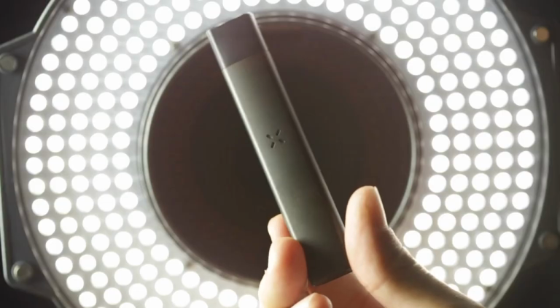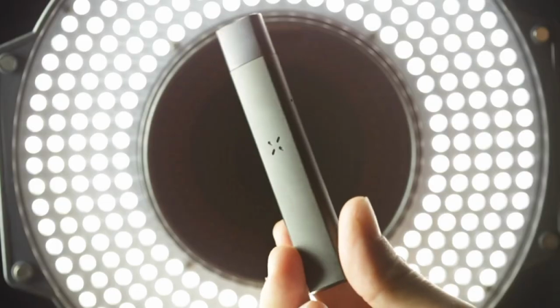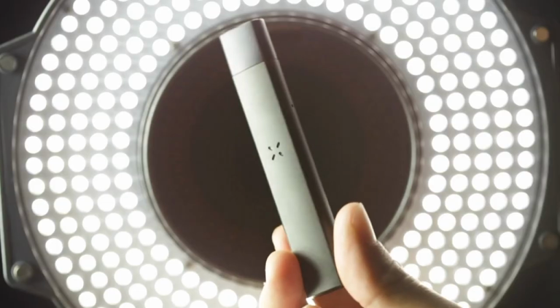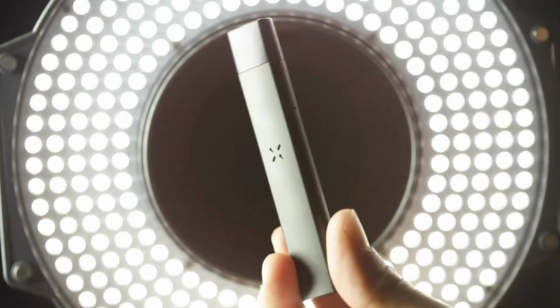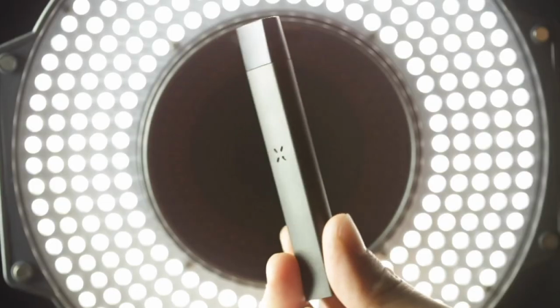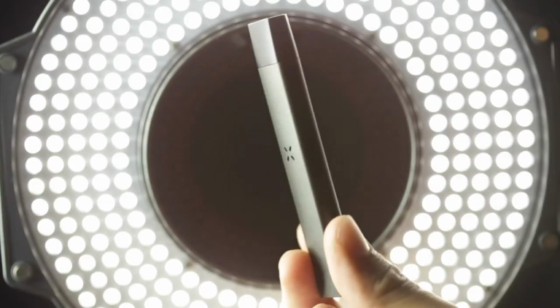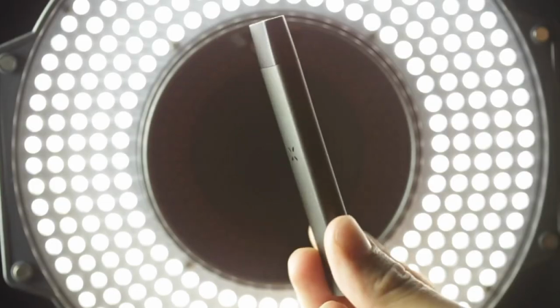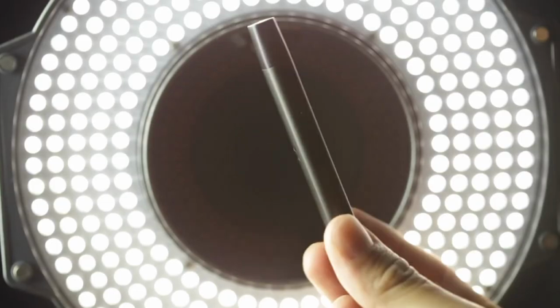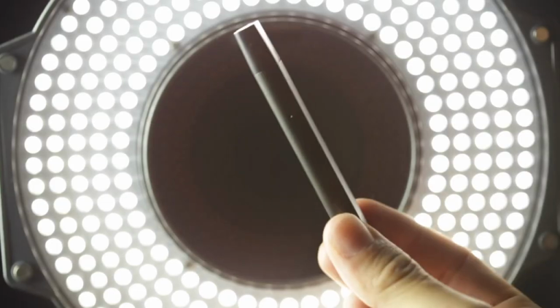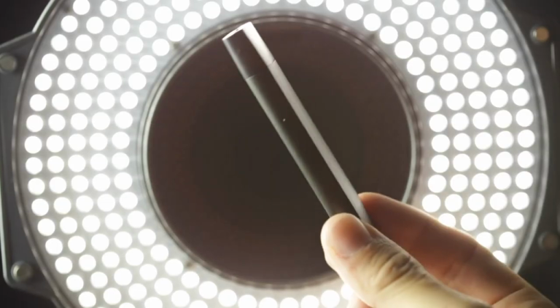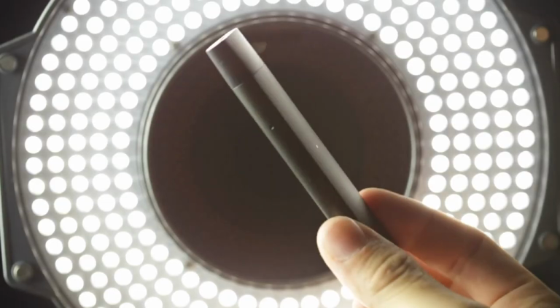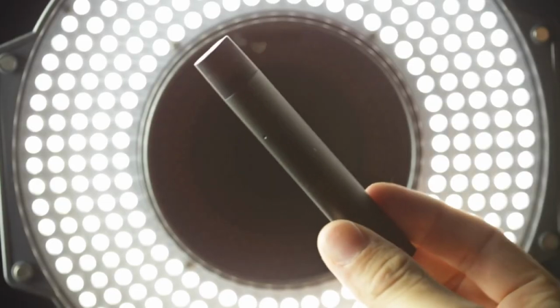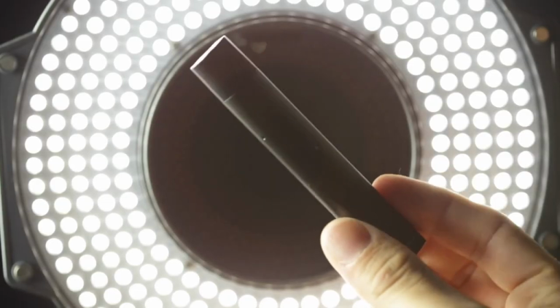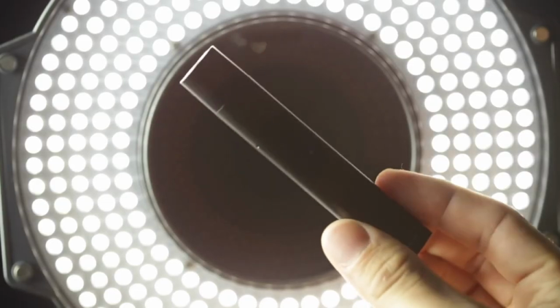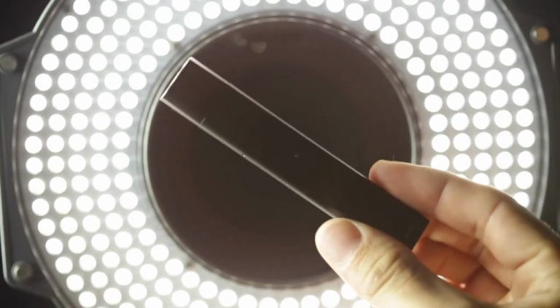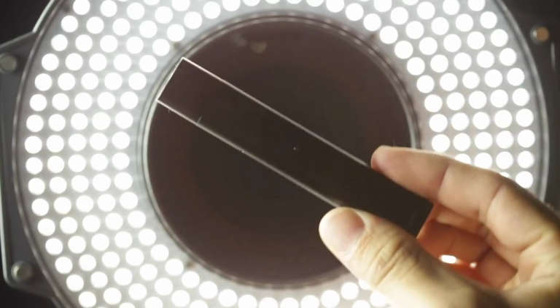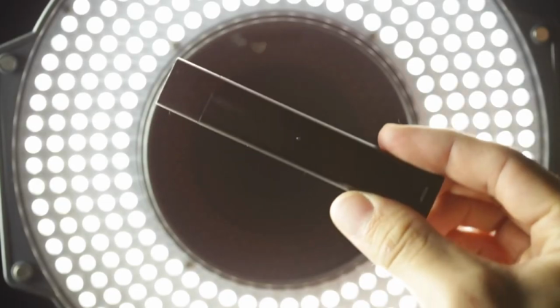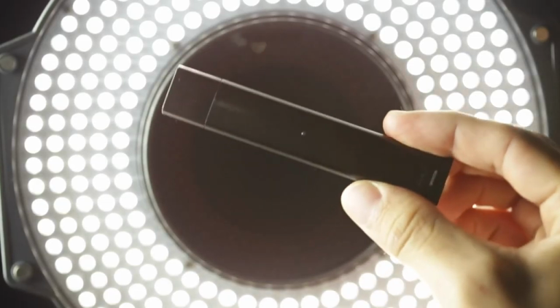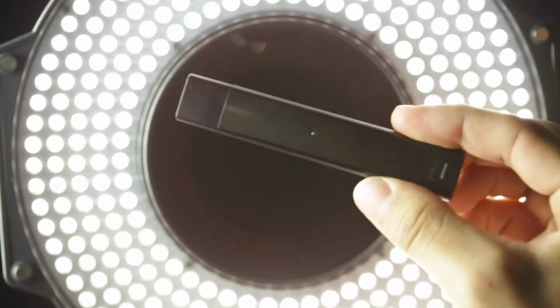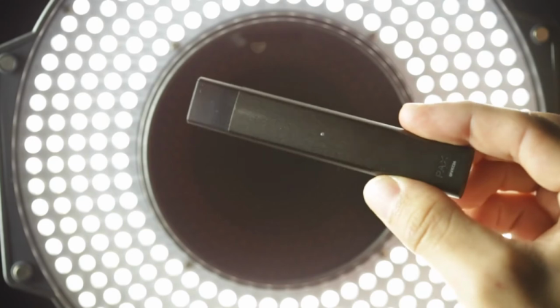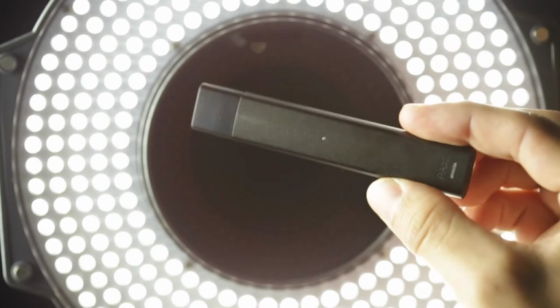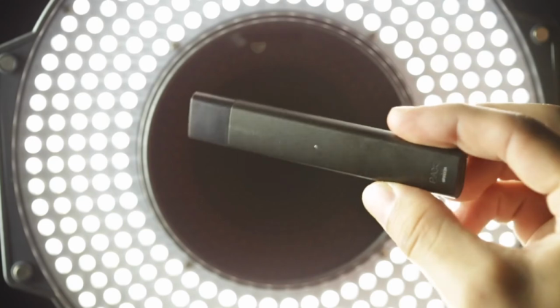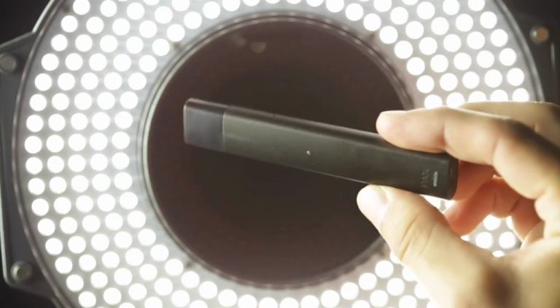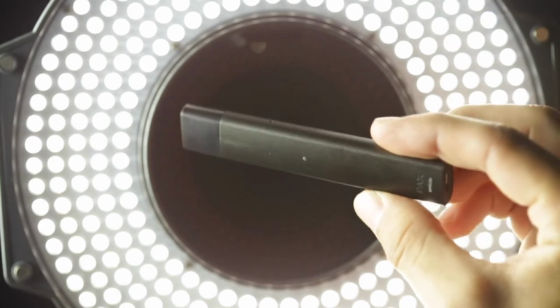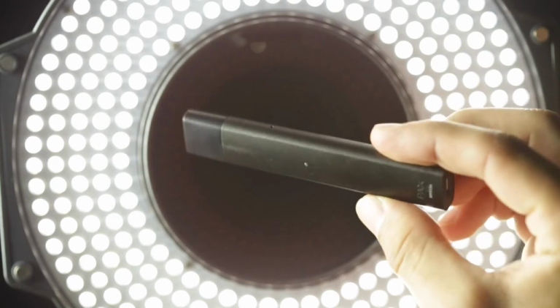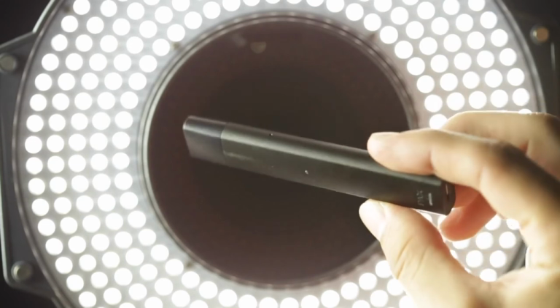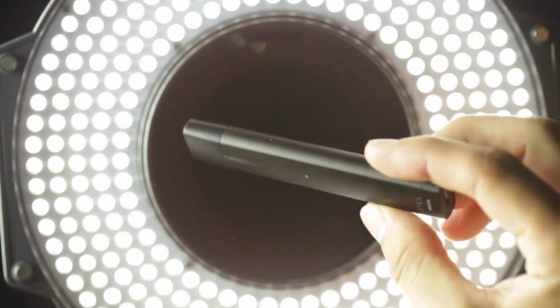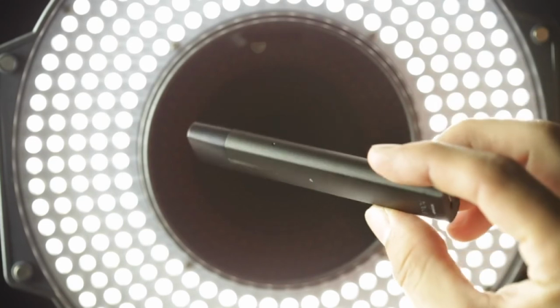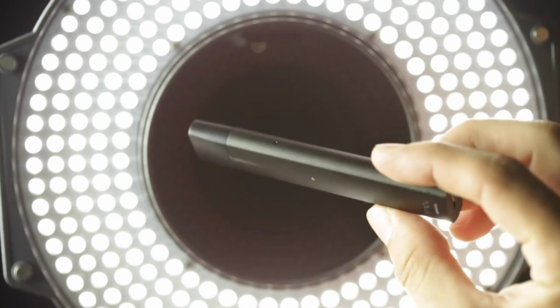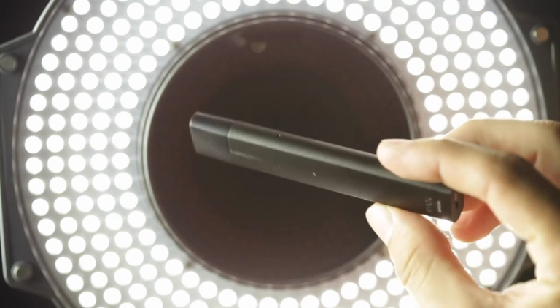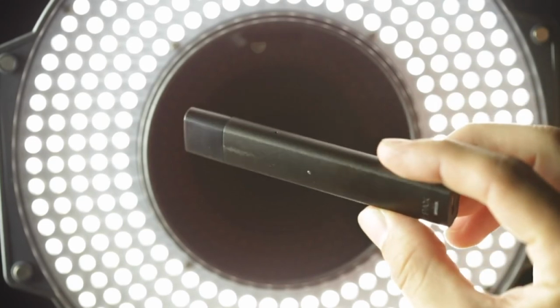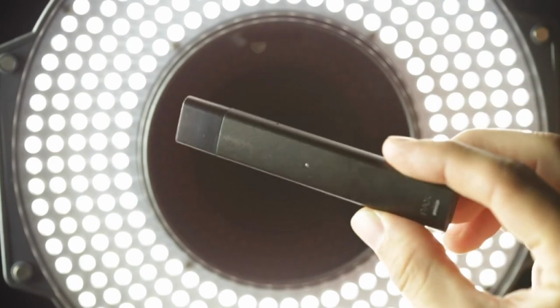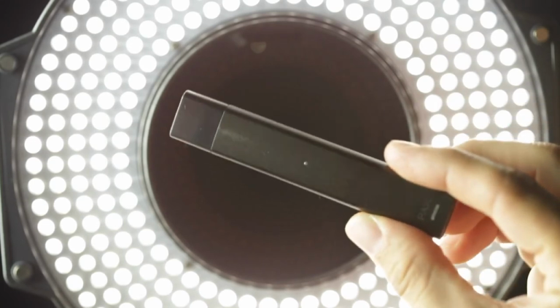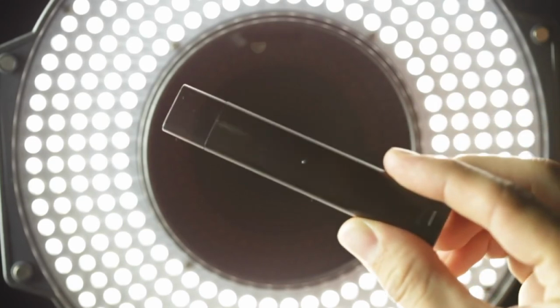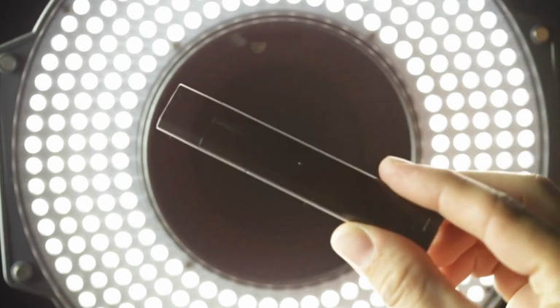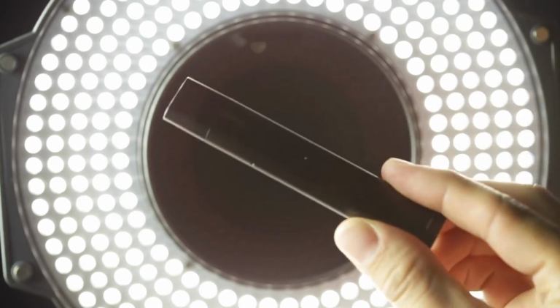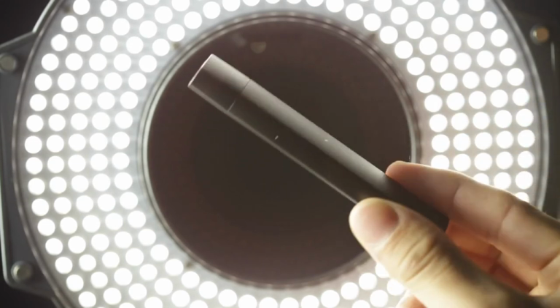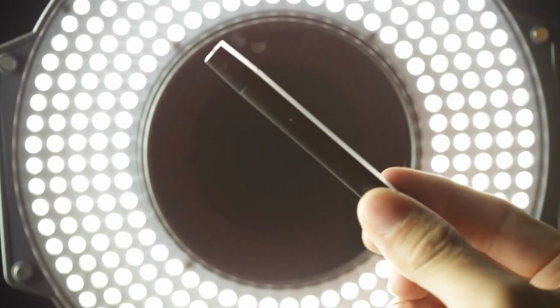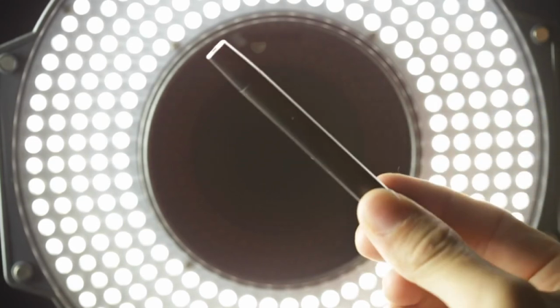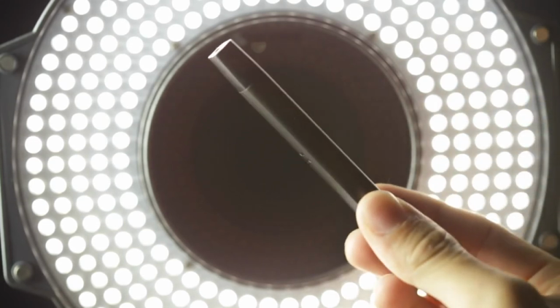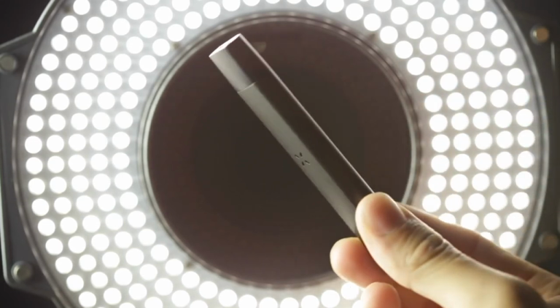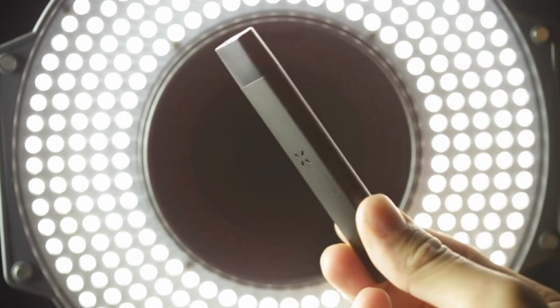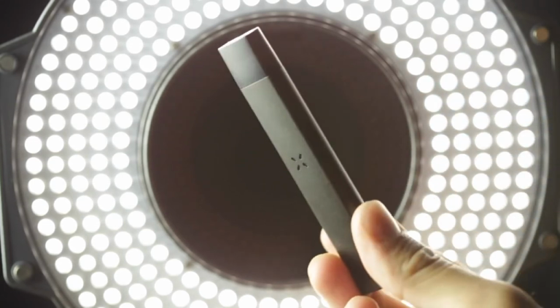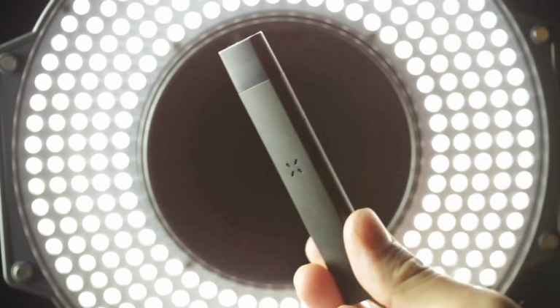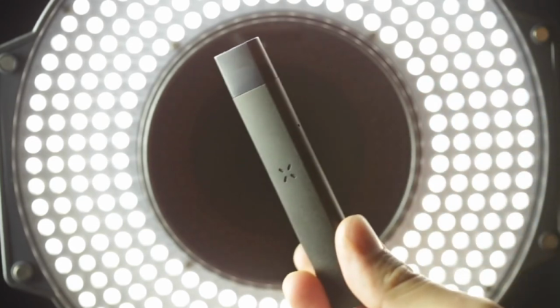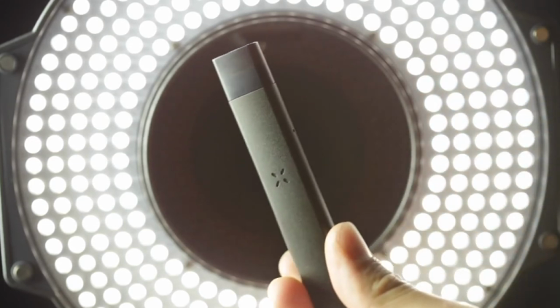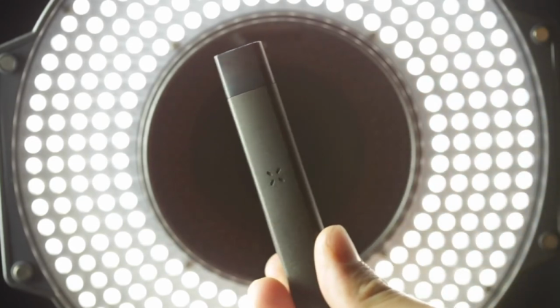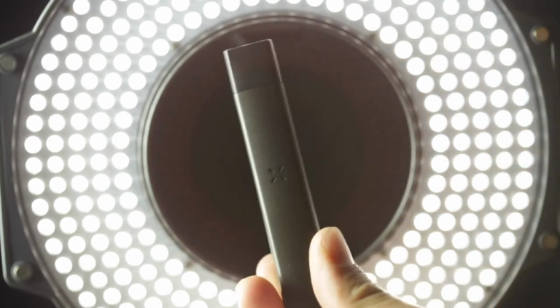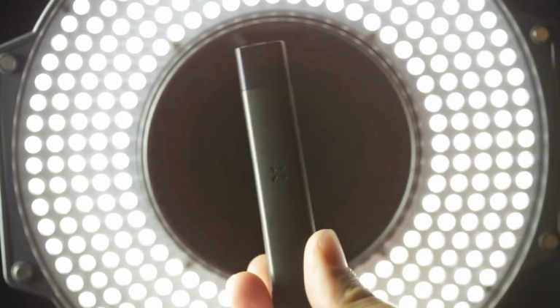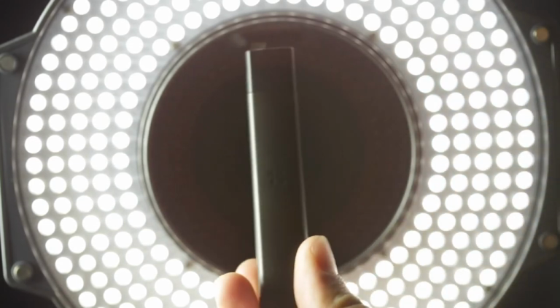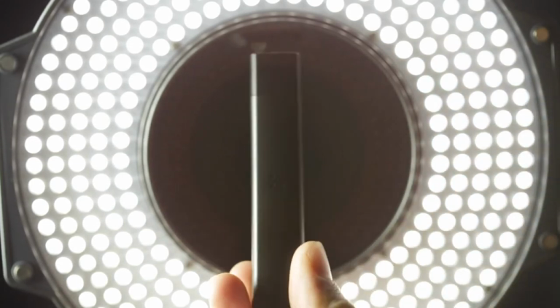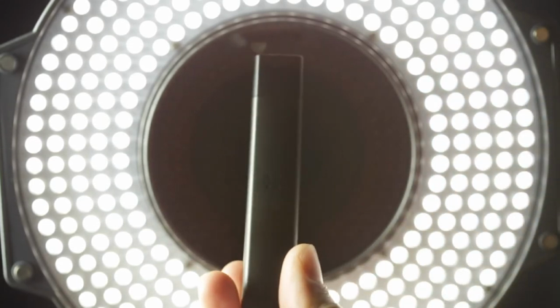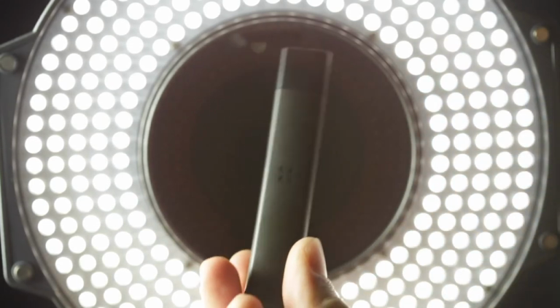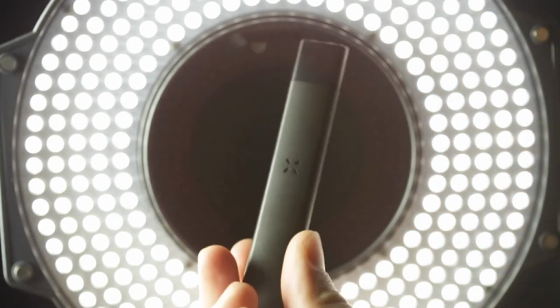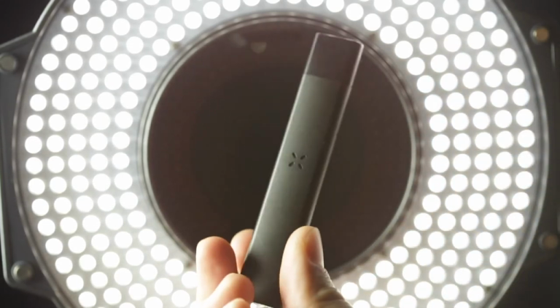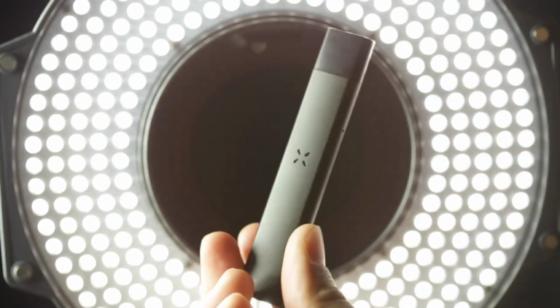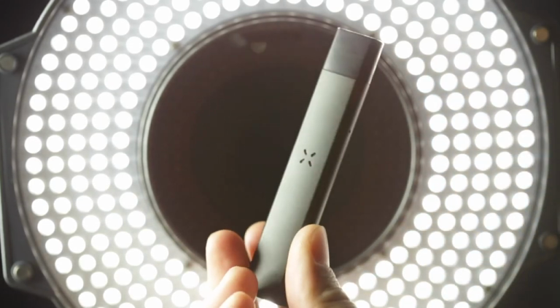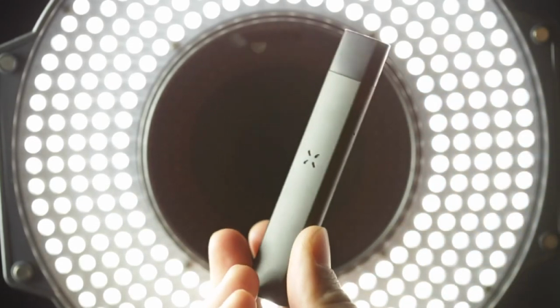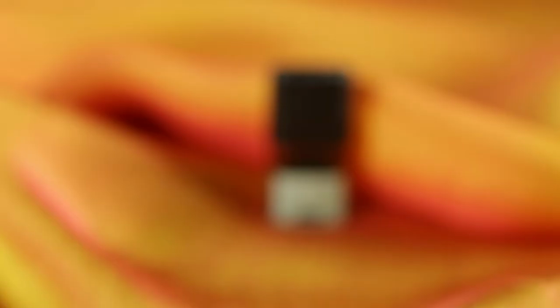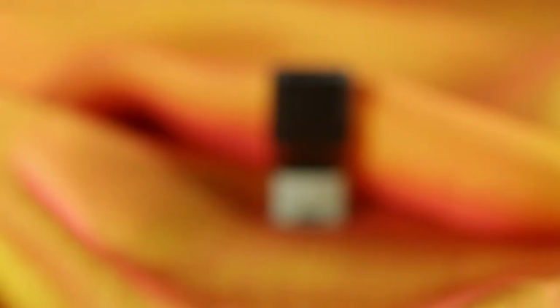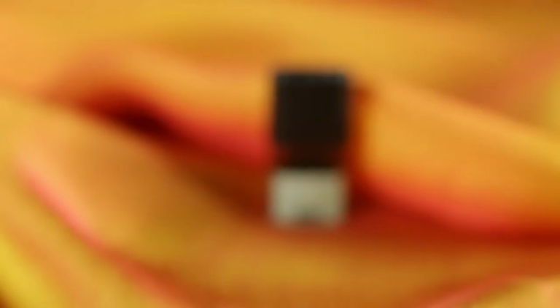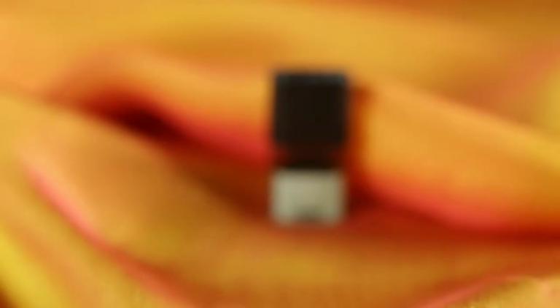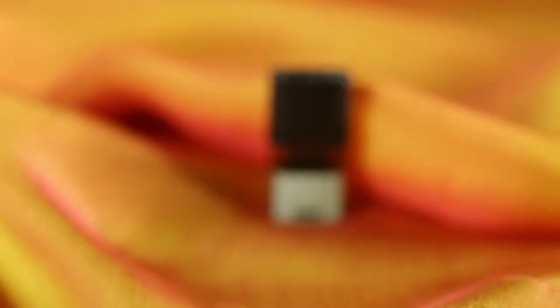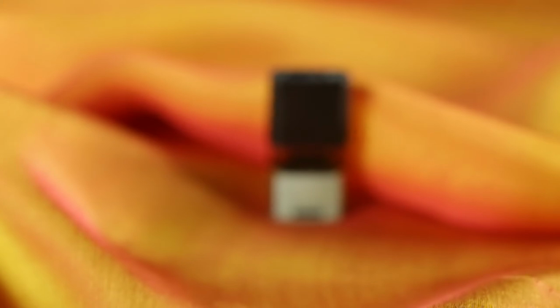I like the PAX pods a lot more honestly. It's a lot more discreet too, and the unrefined has a lot more flower flavor to it.